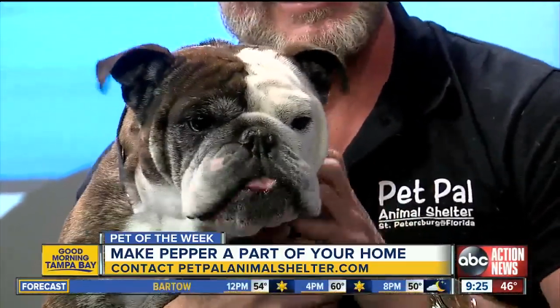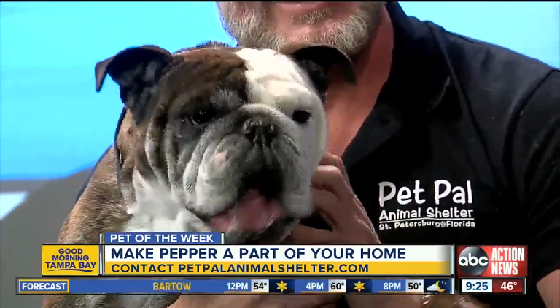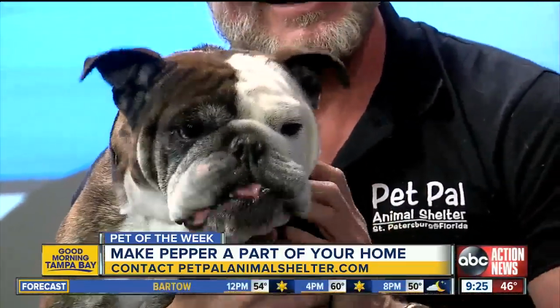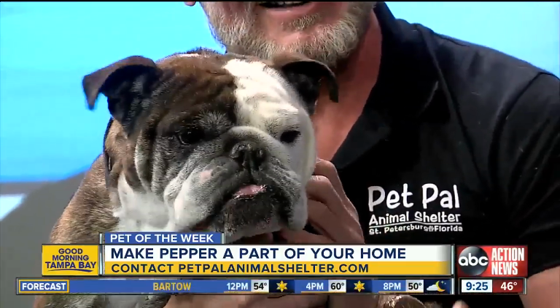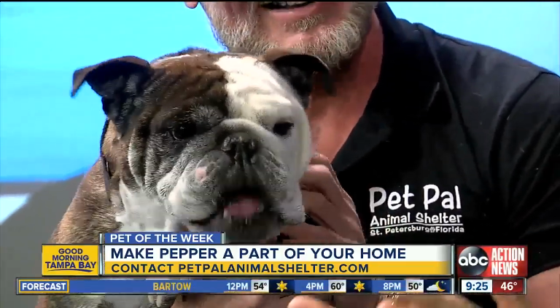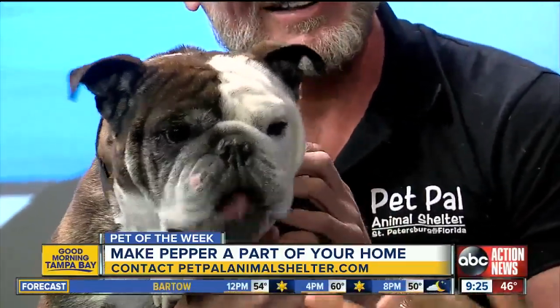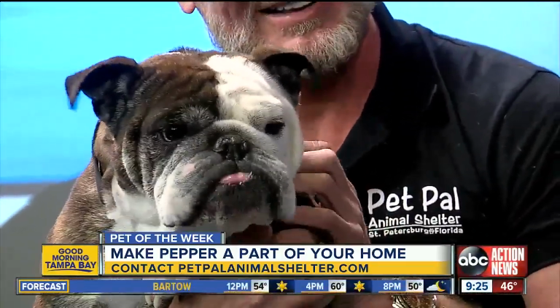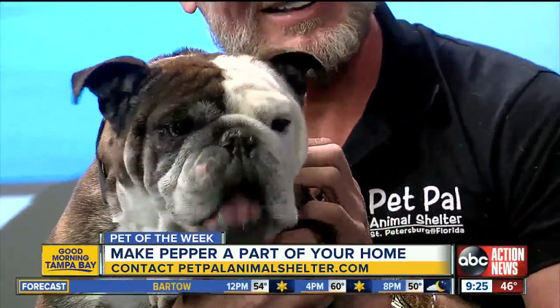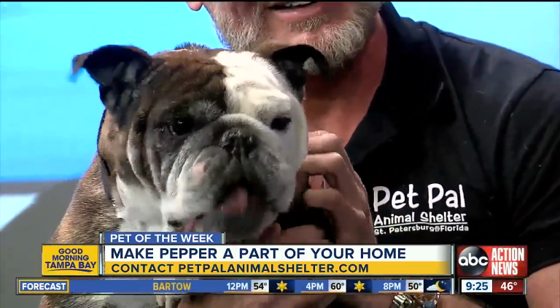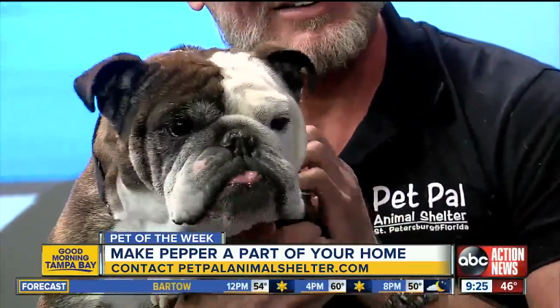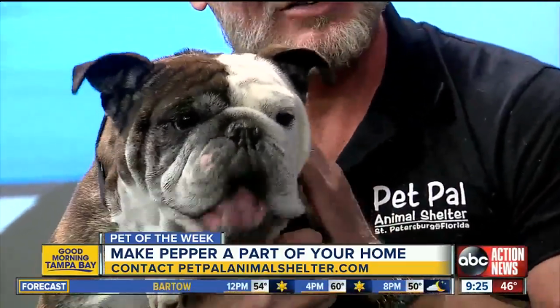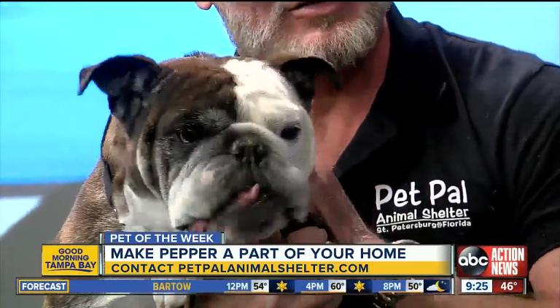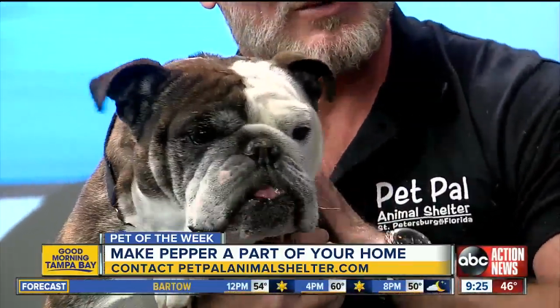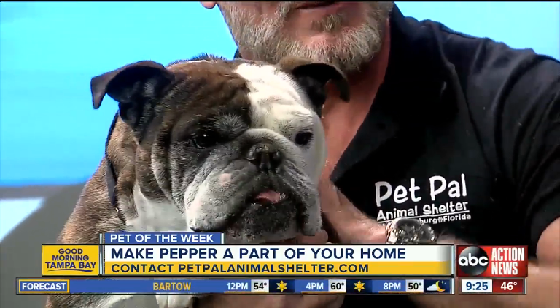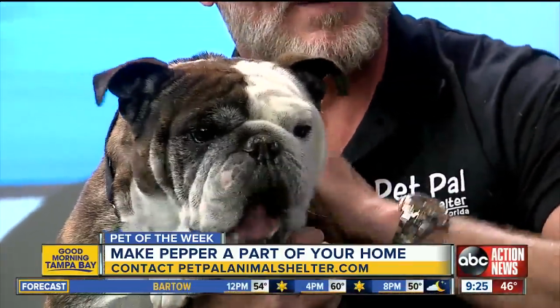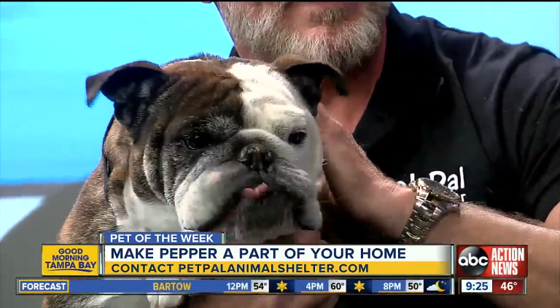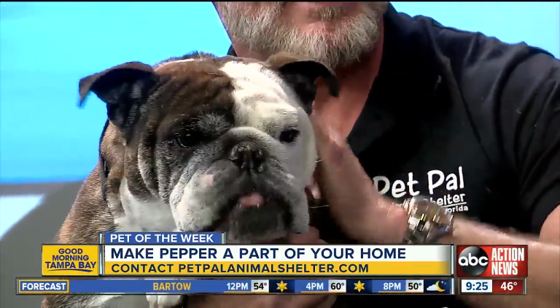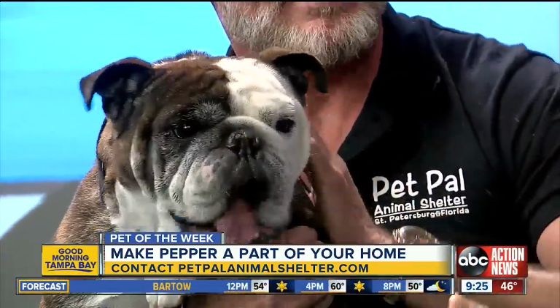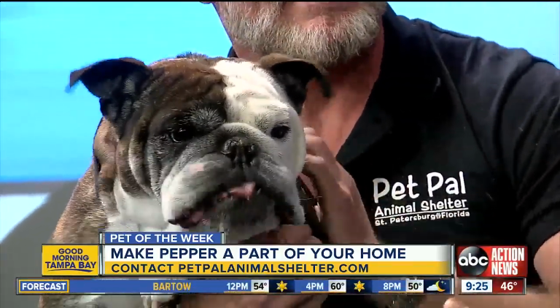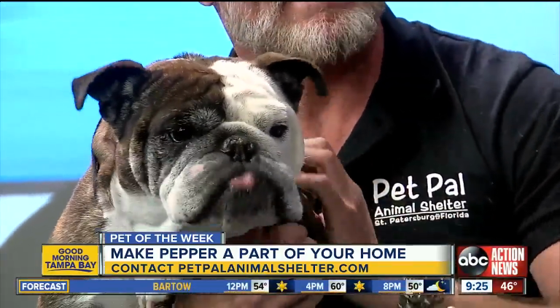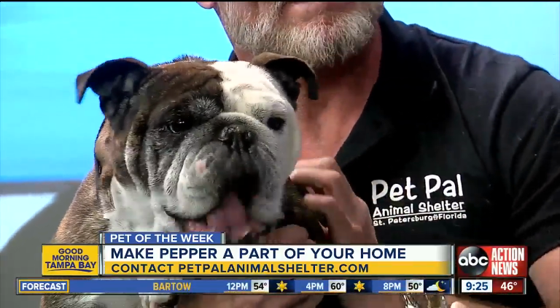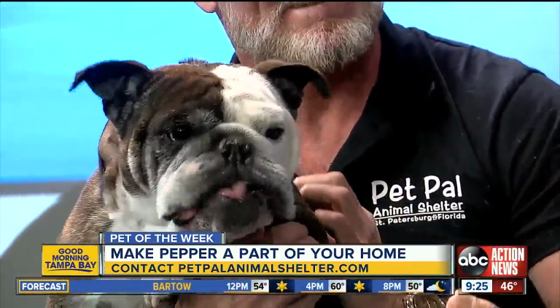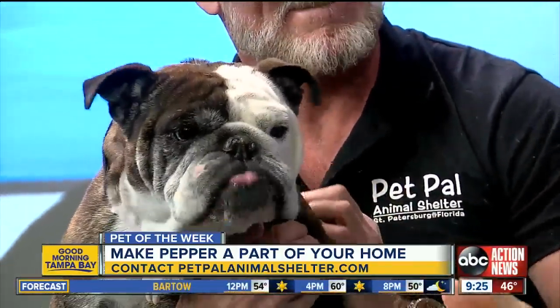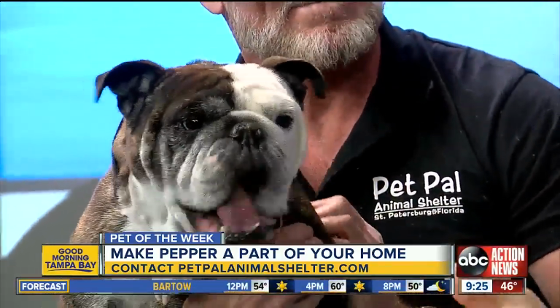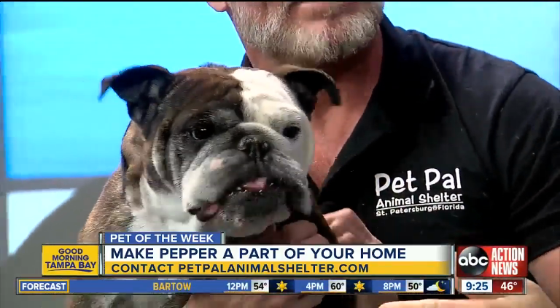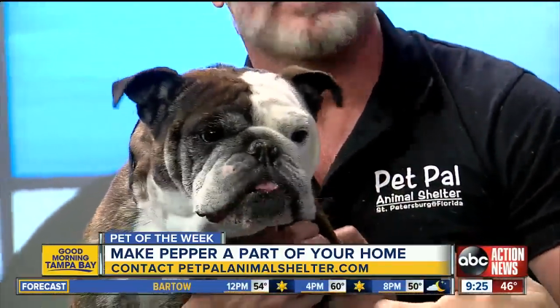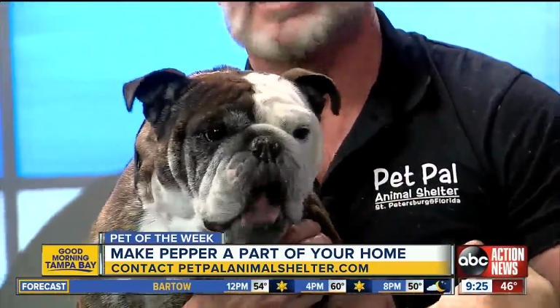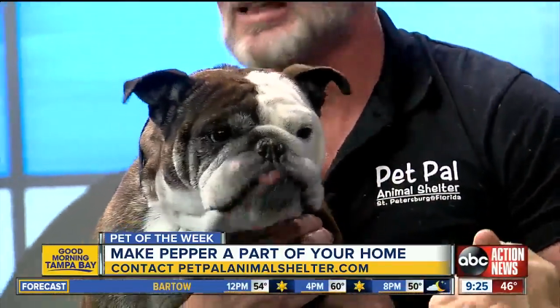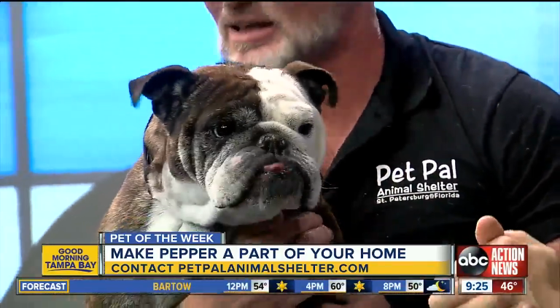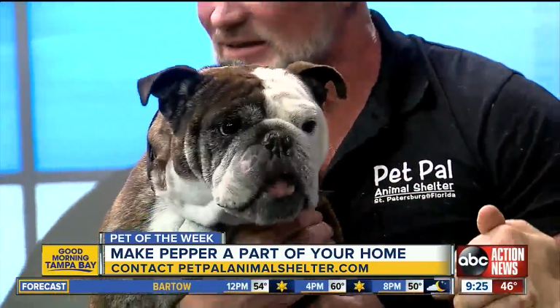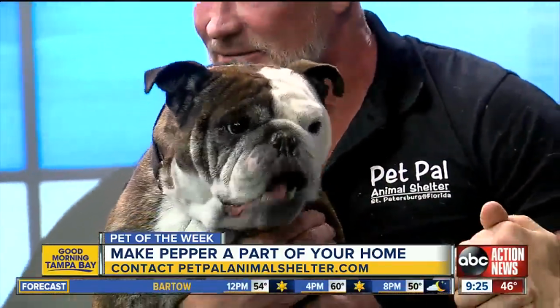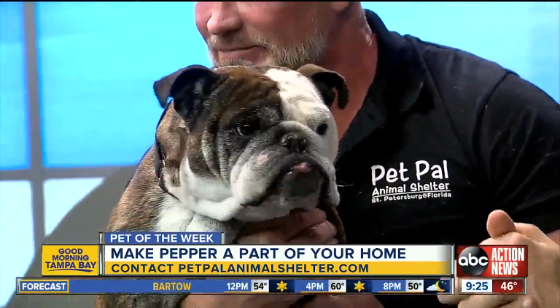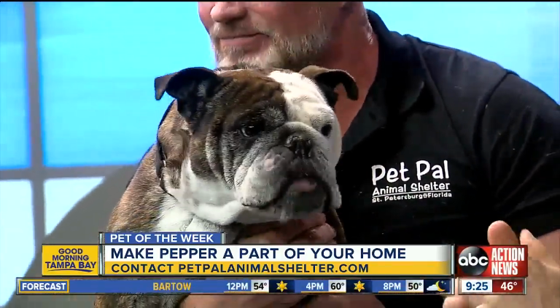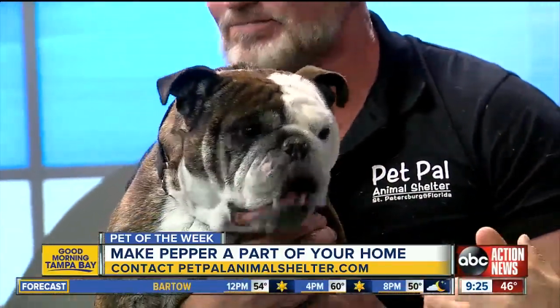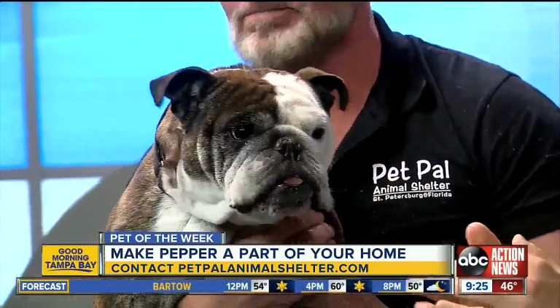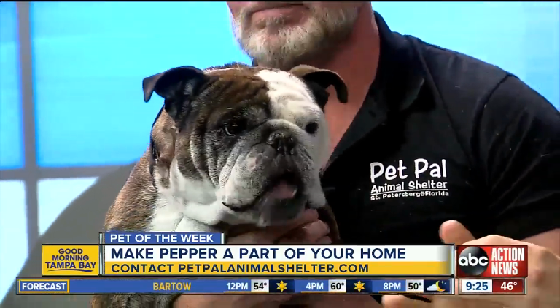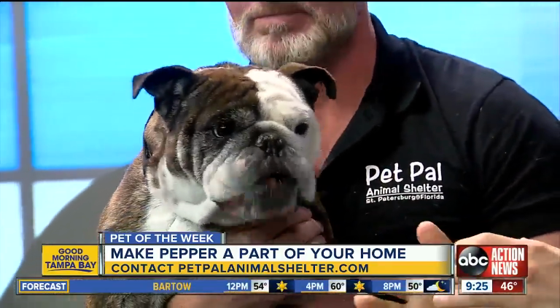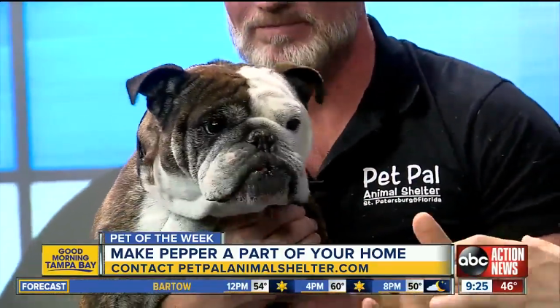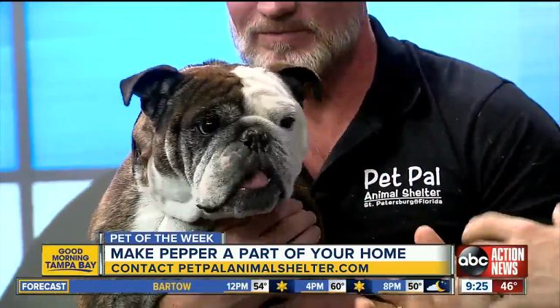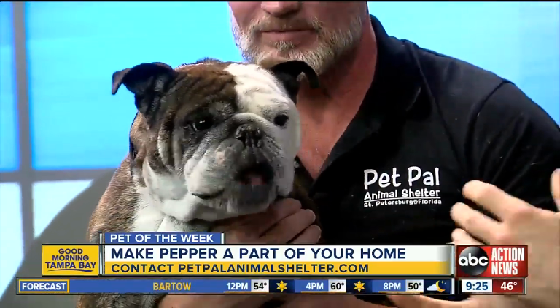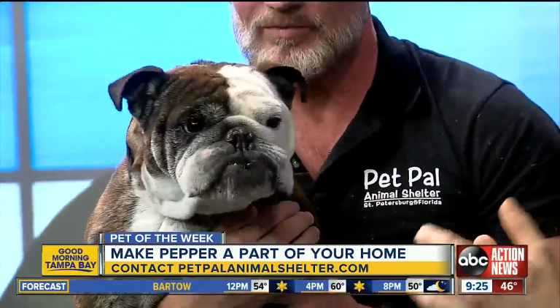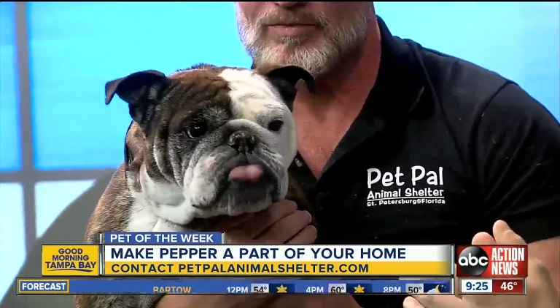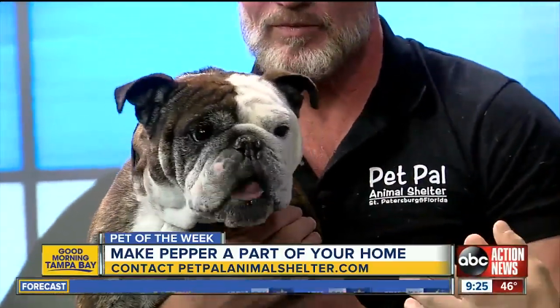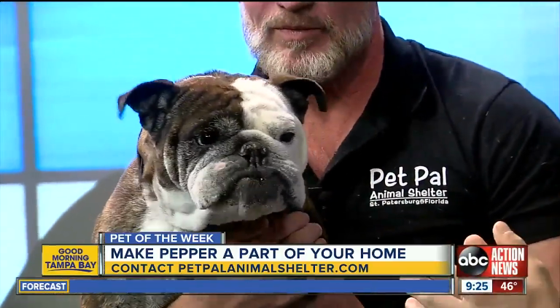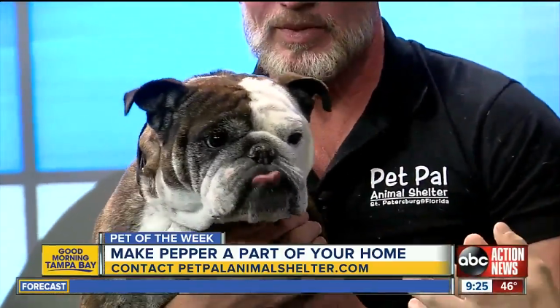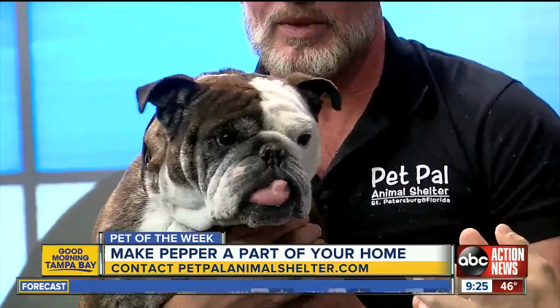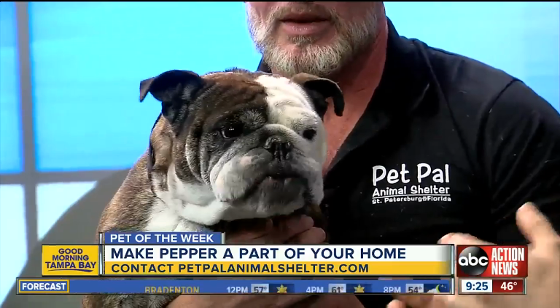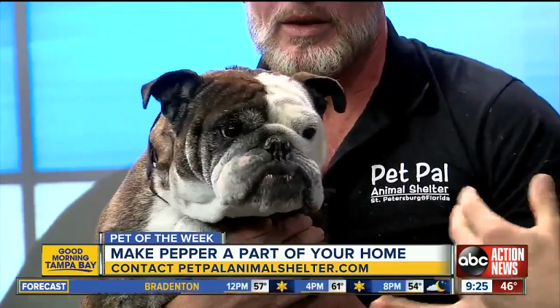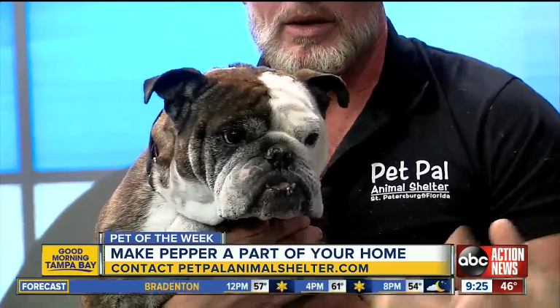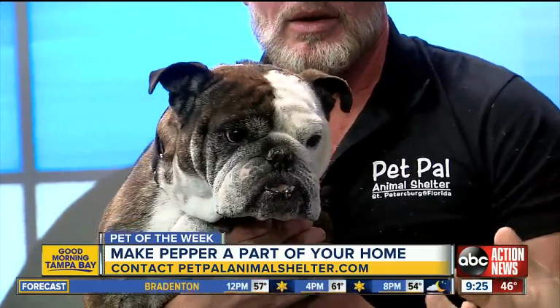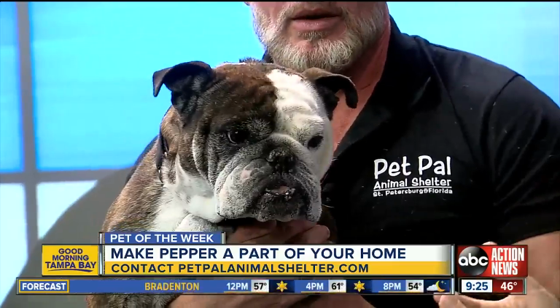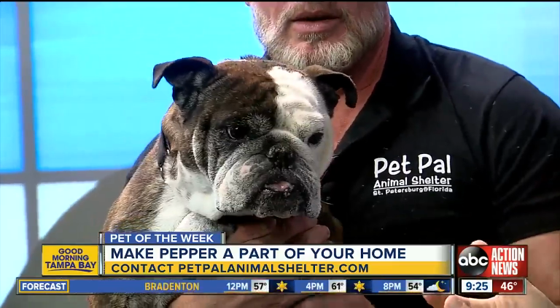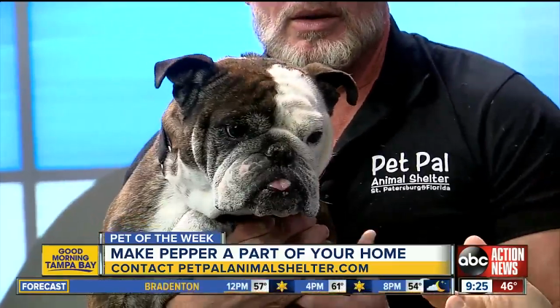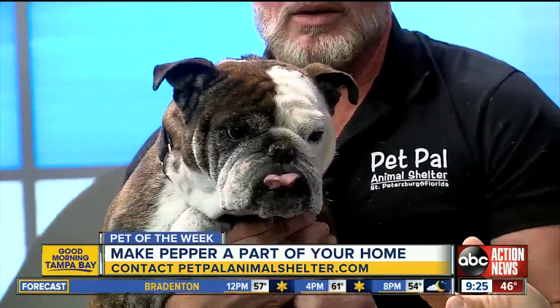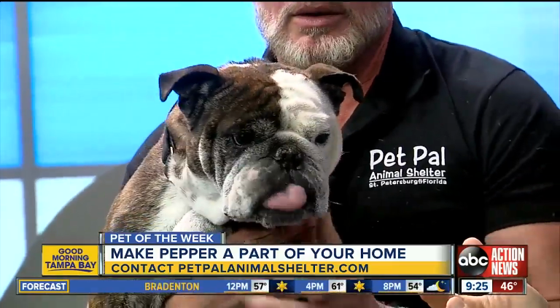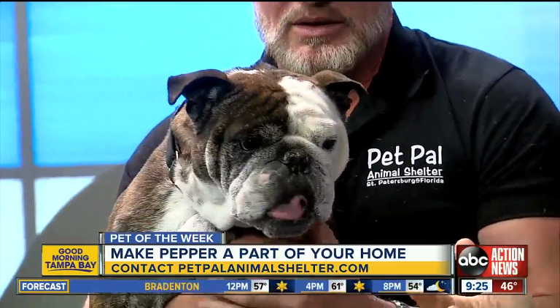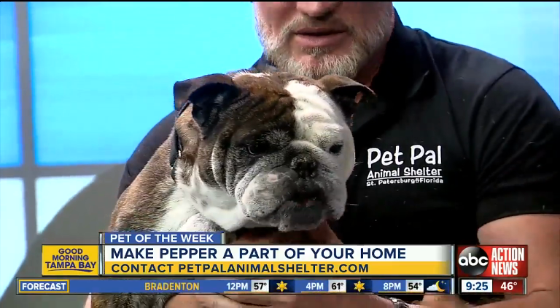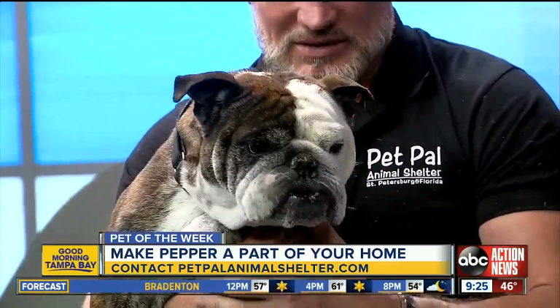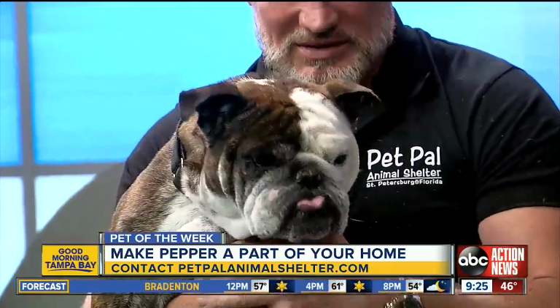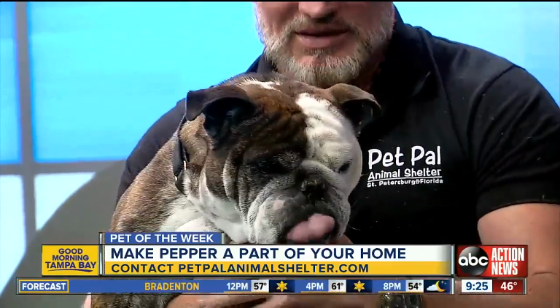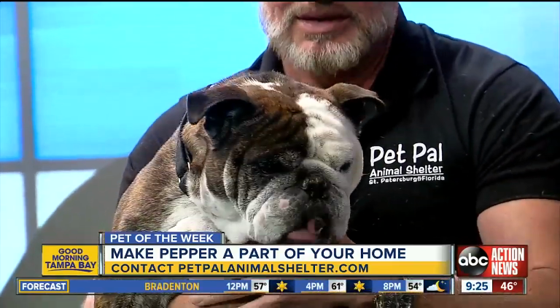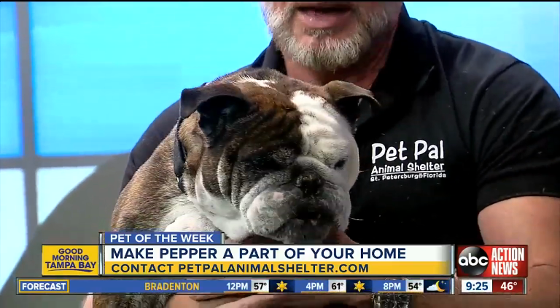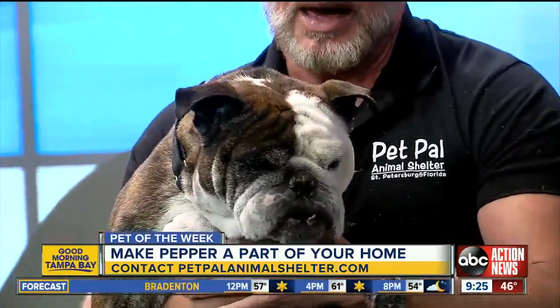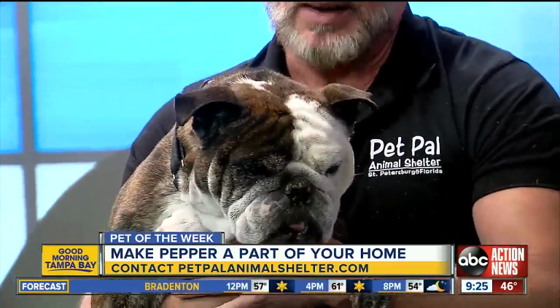She came to Pet Pal and needed some help, so she does need a home with a few particulars. She's six years old. Tell us about what she needs.